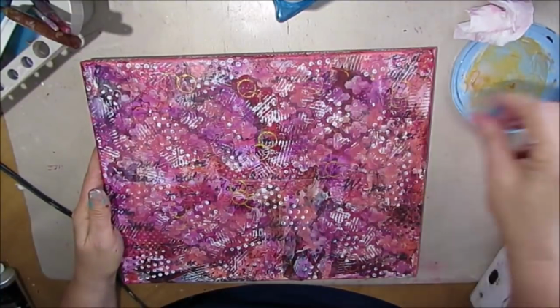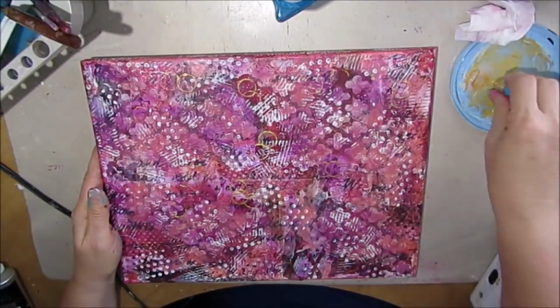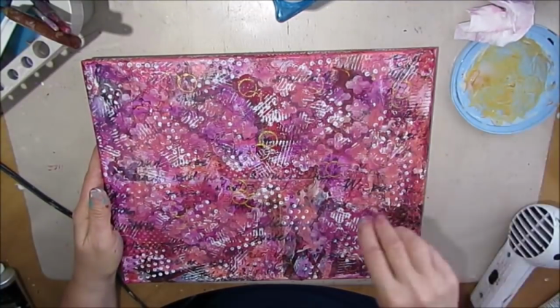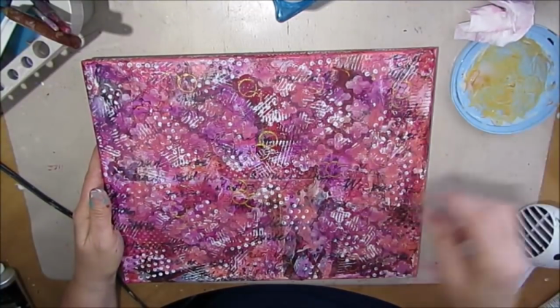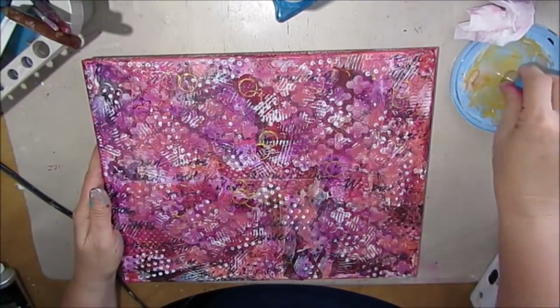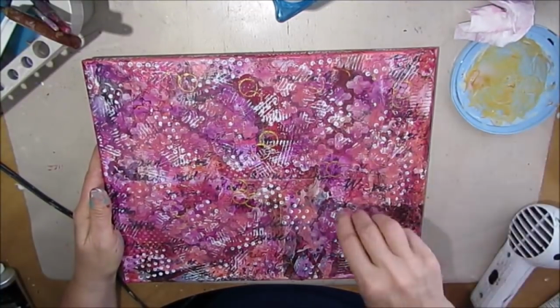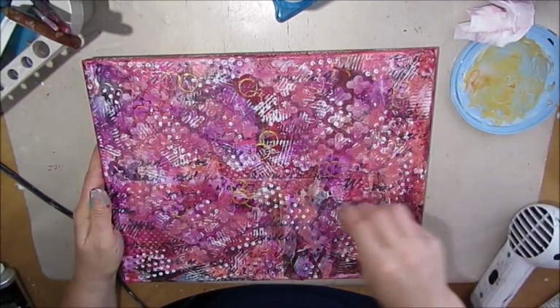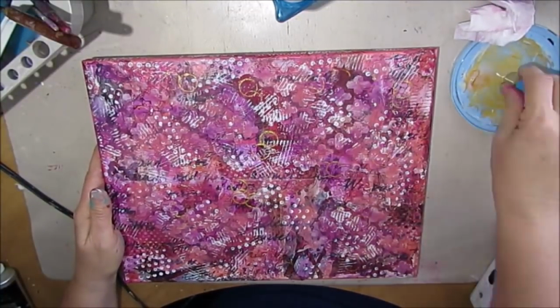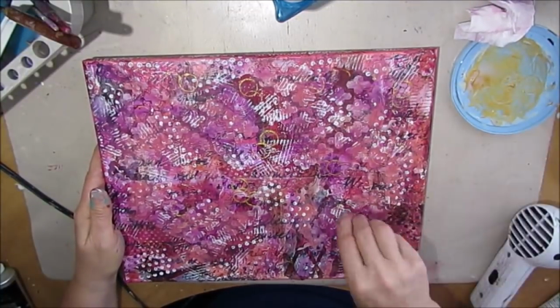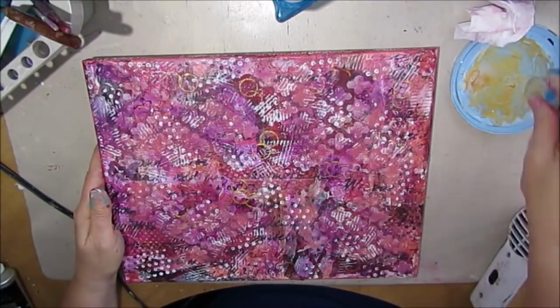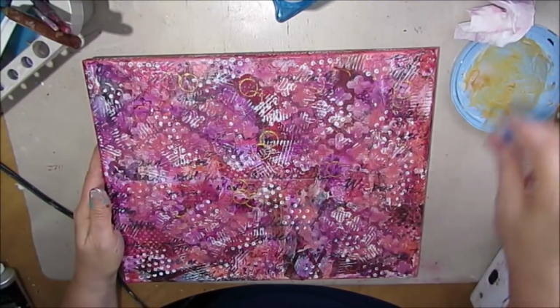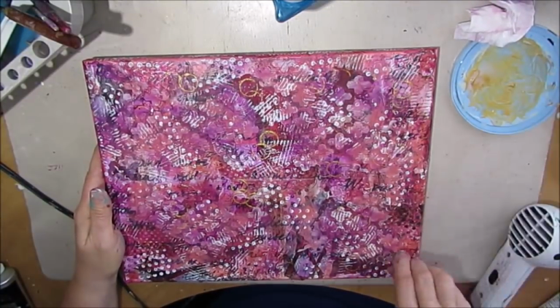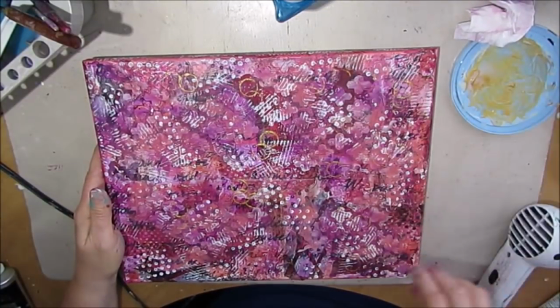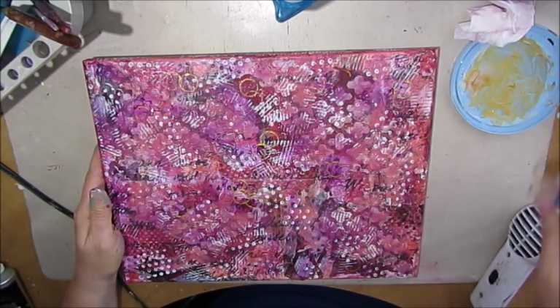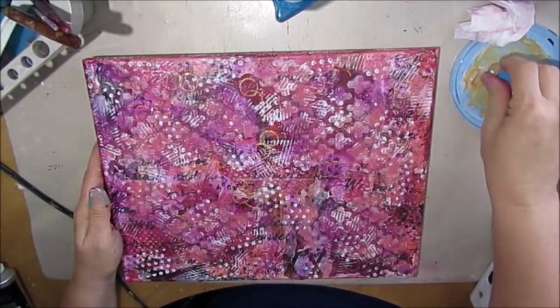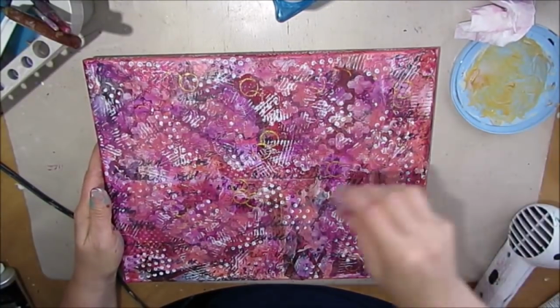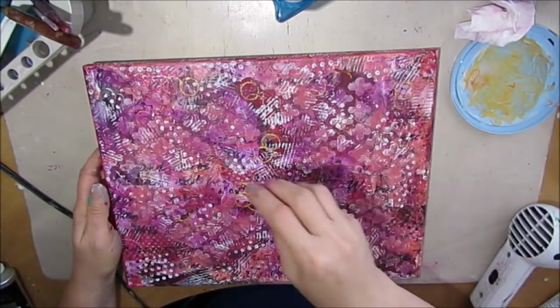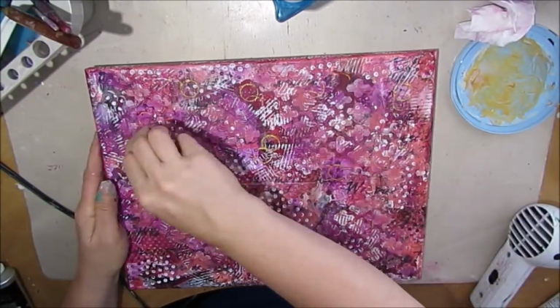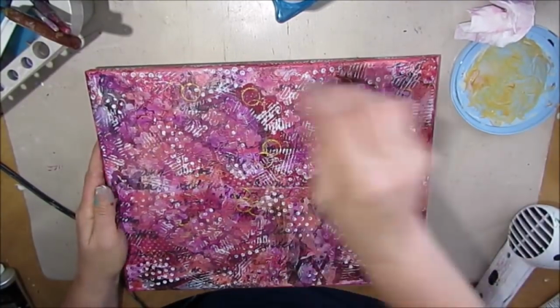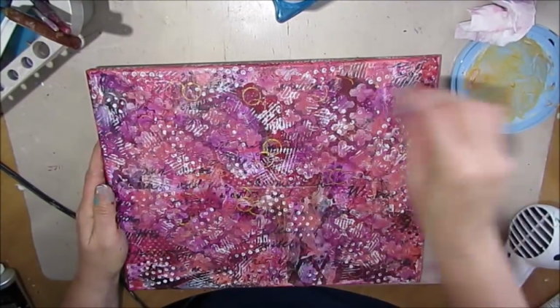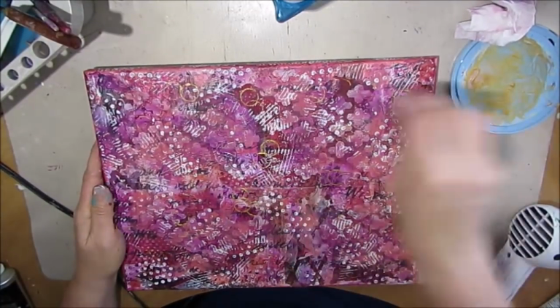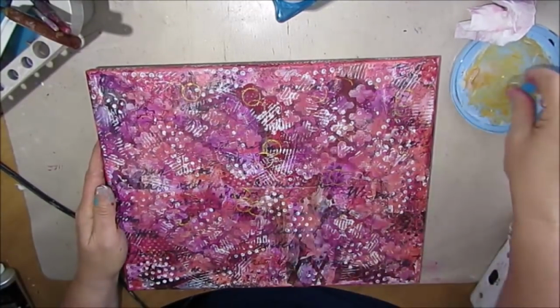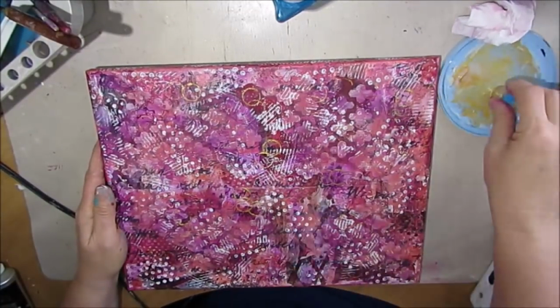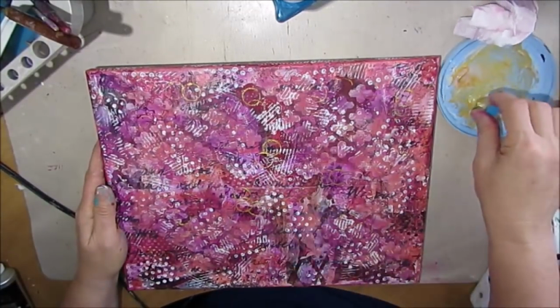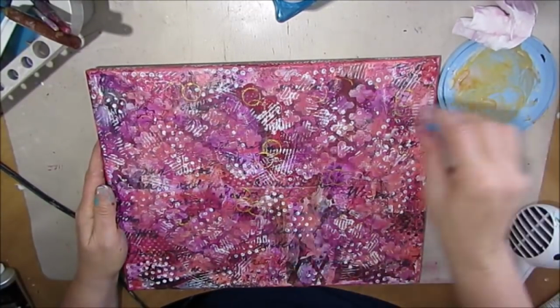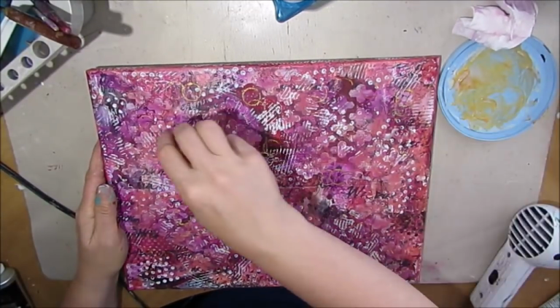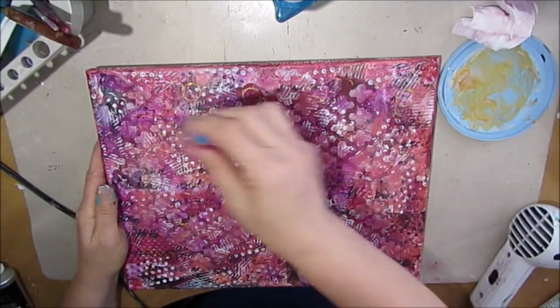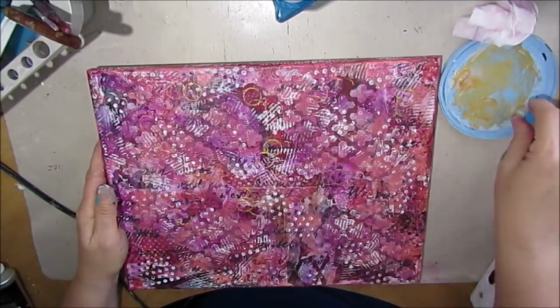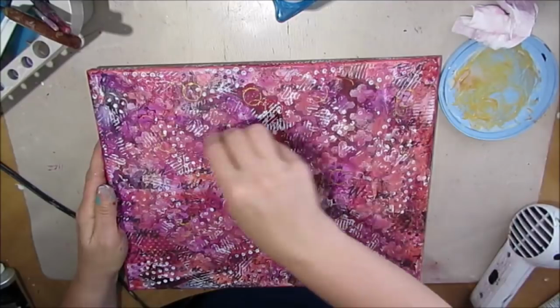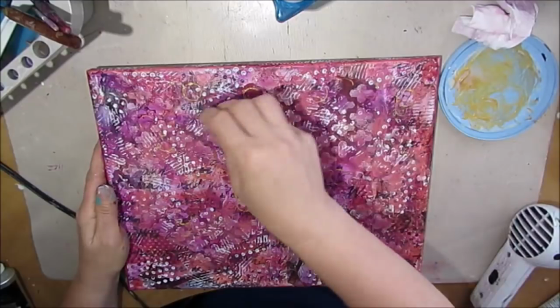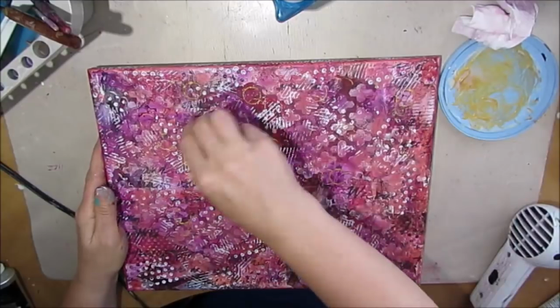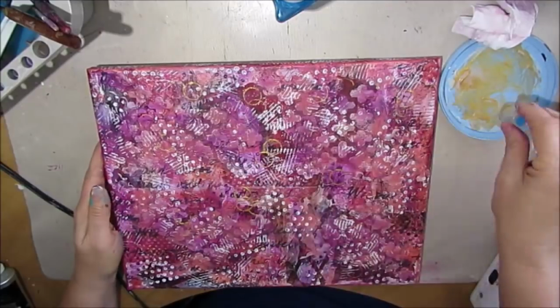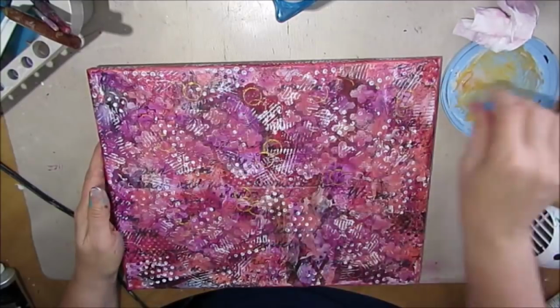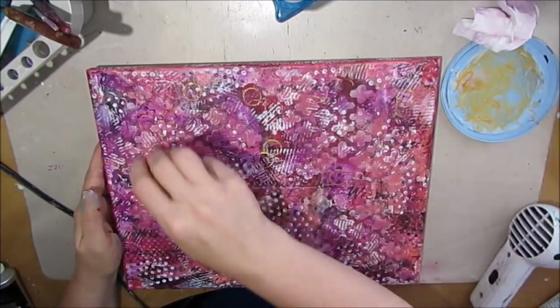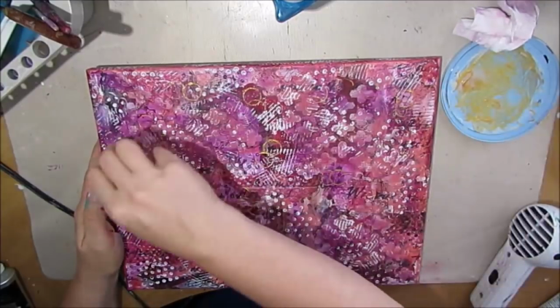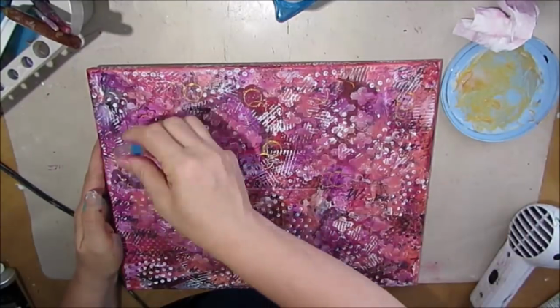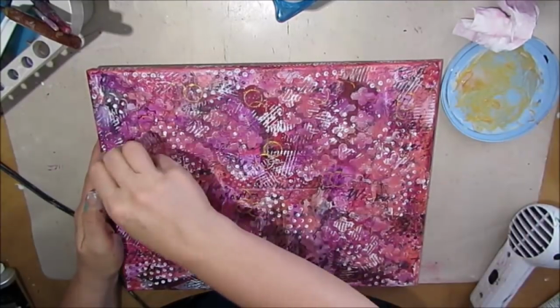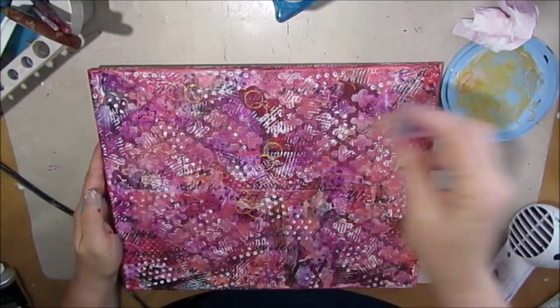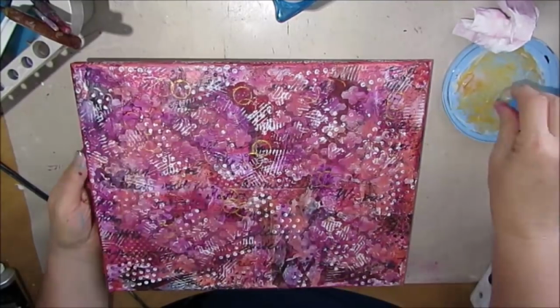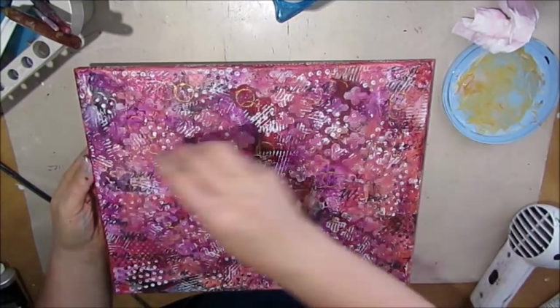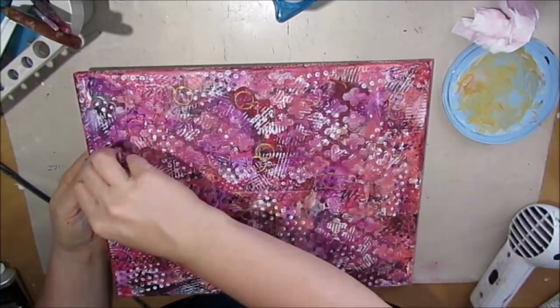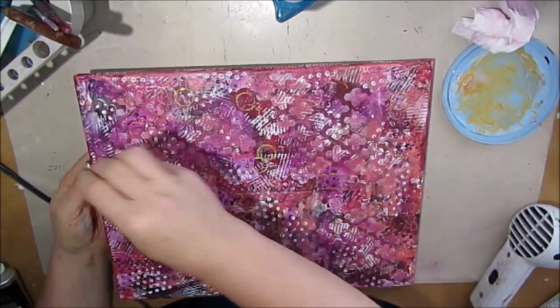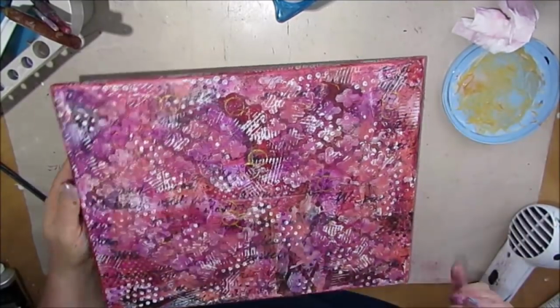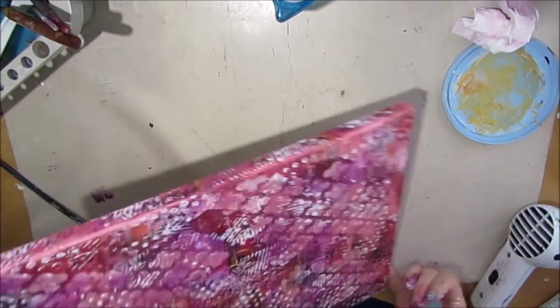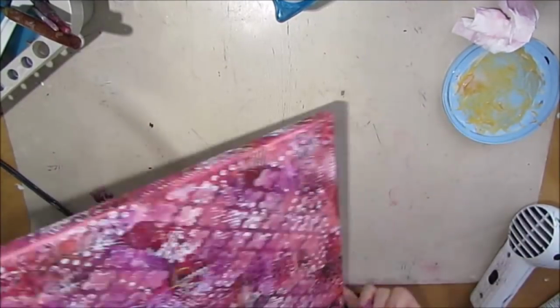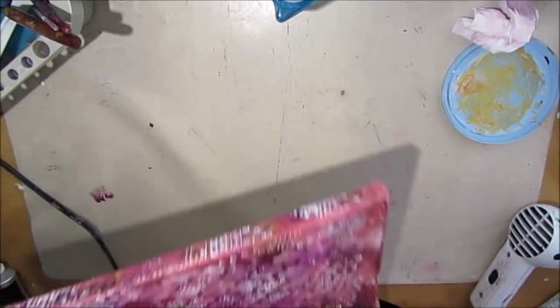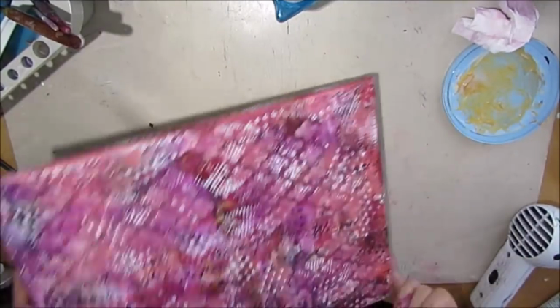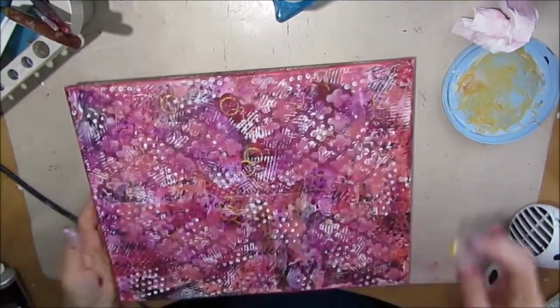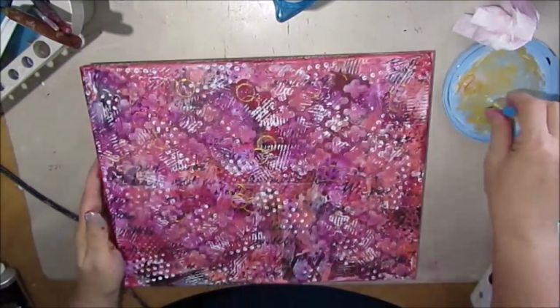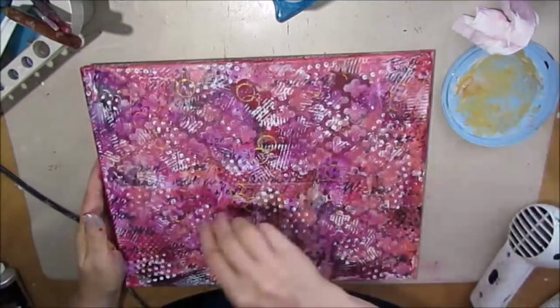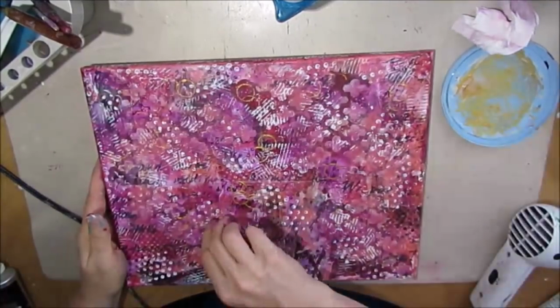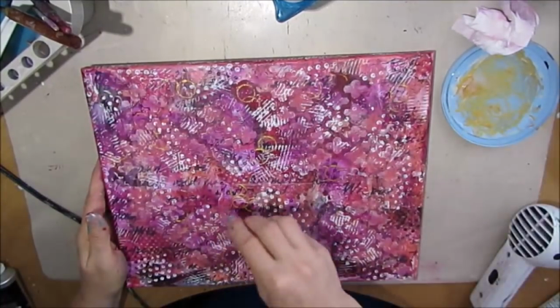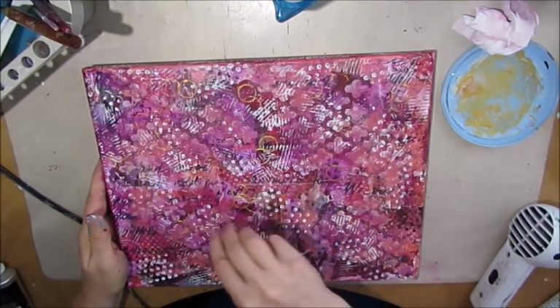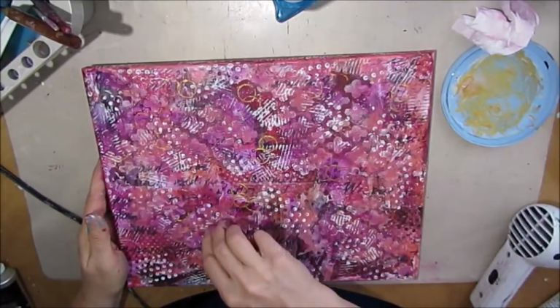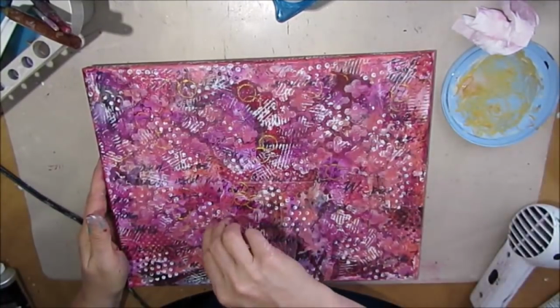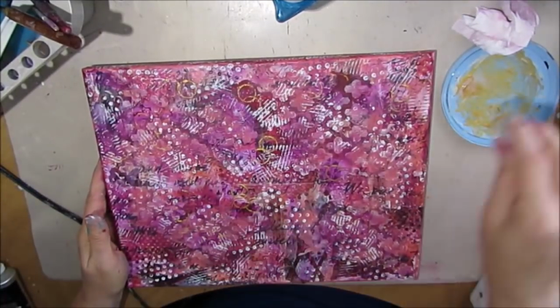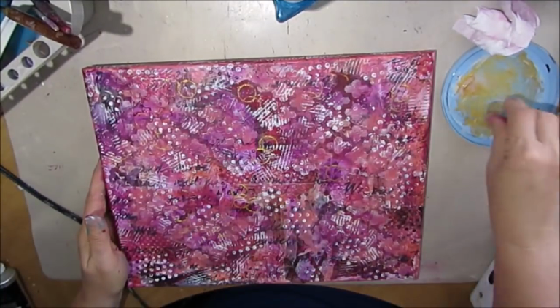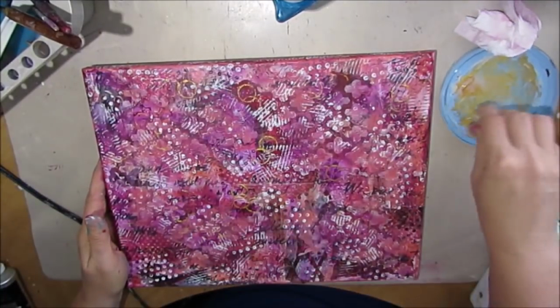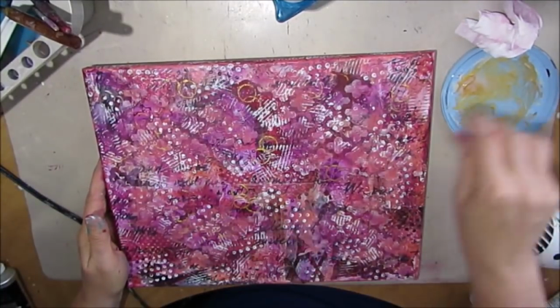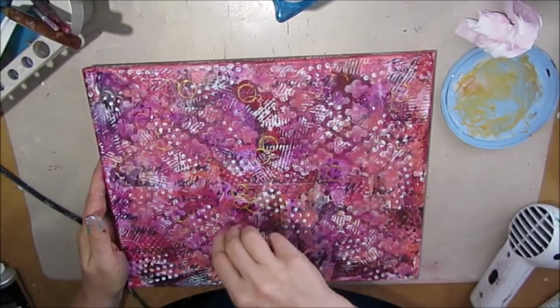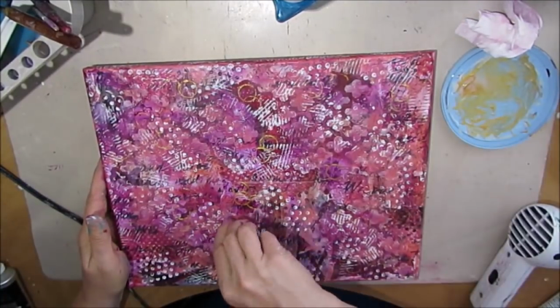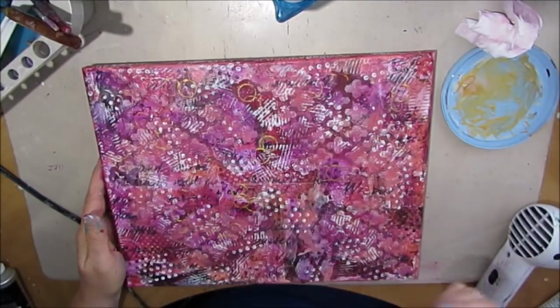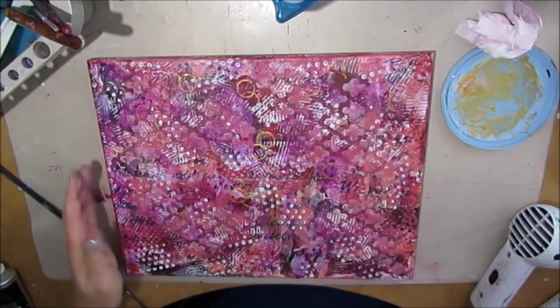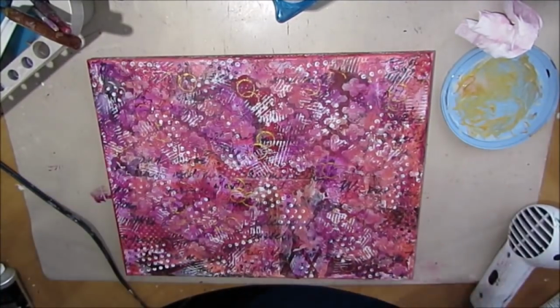I'm adding some more gold because with layers of paint on top, some of the gold got pushed back too much. I just want that little bit of bling.